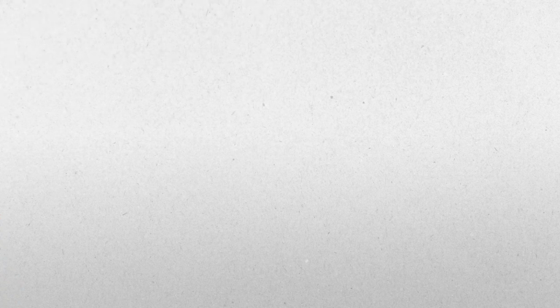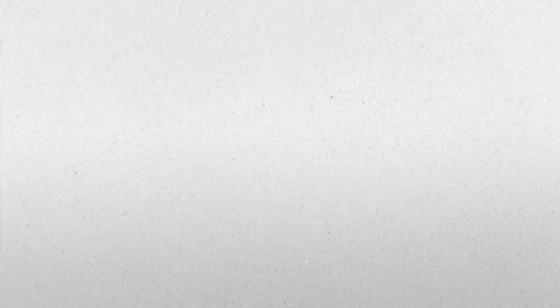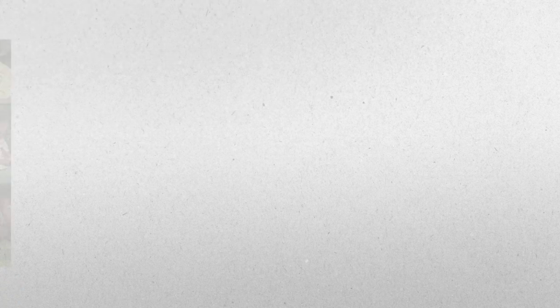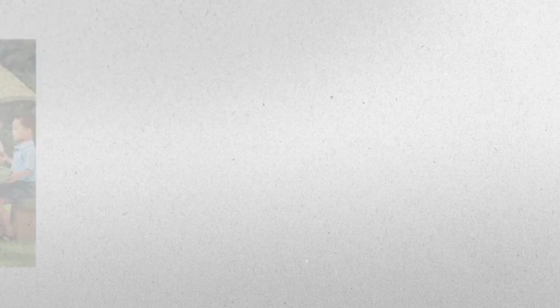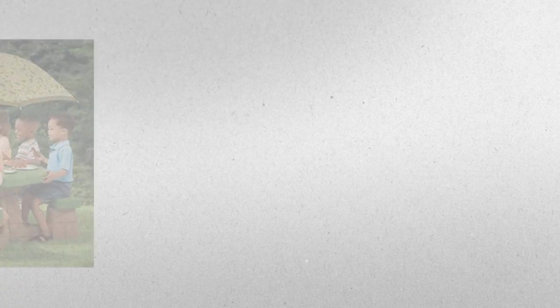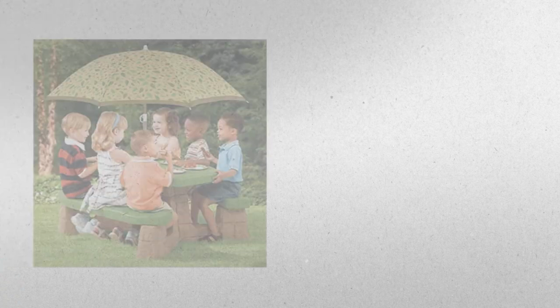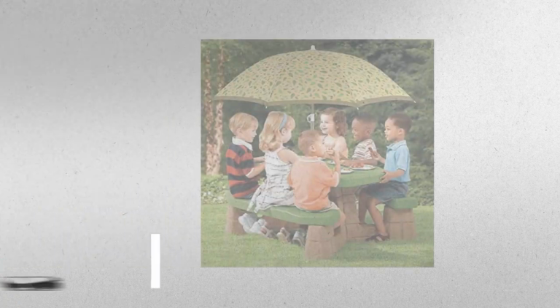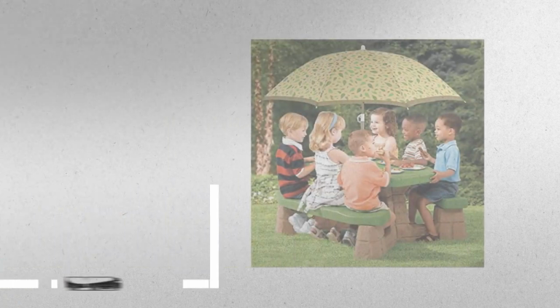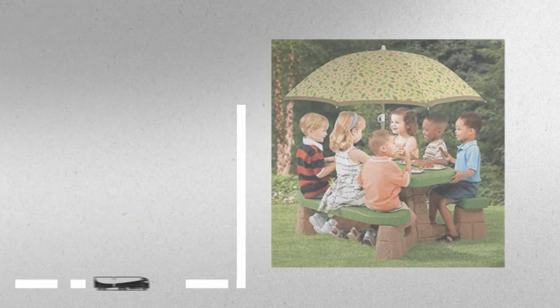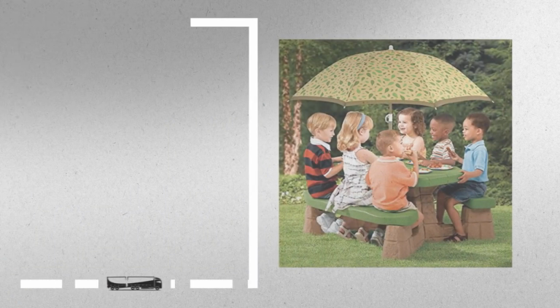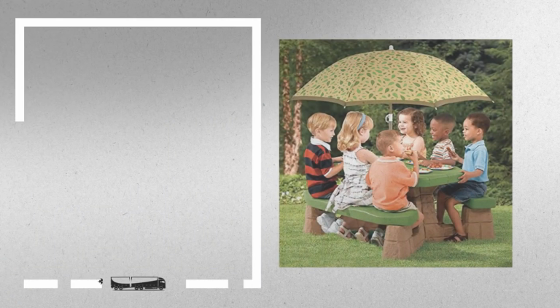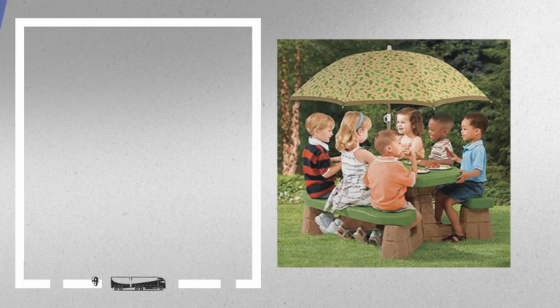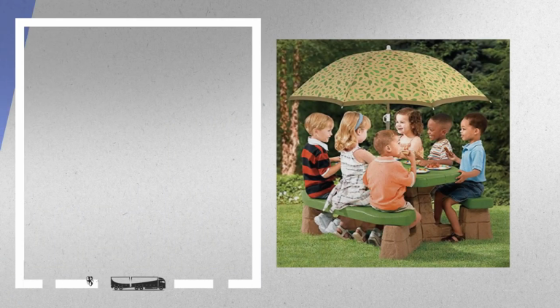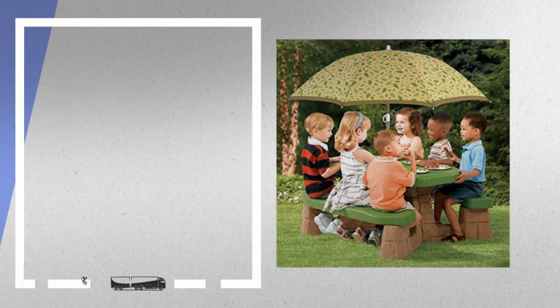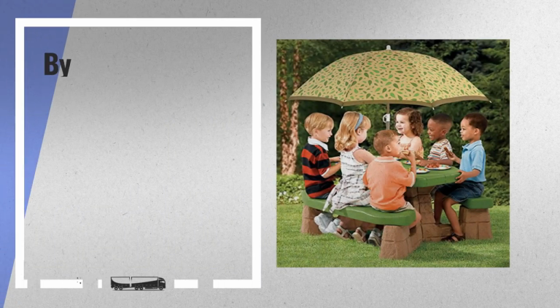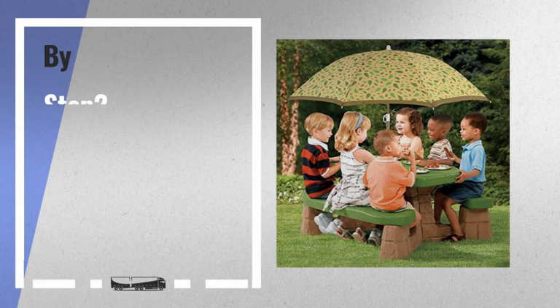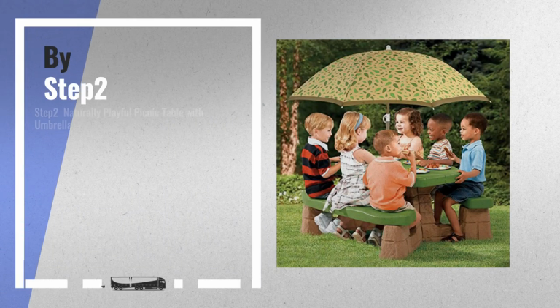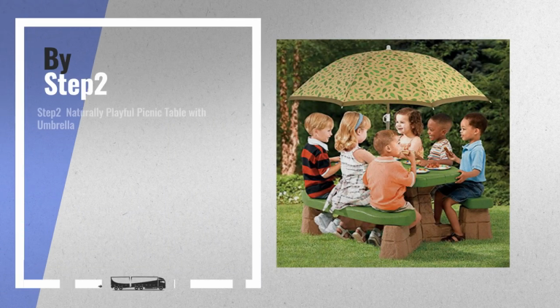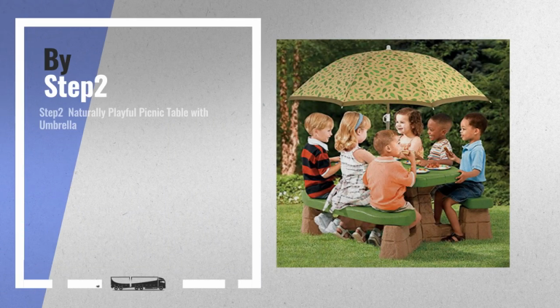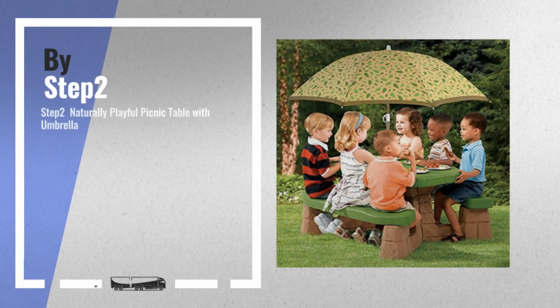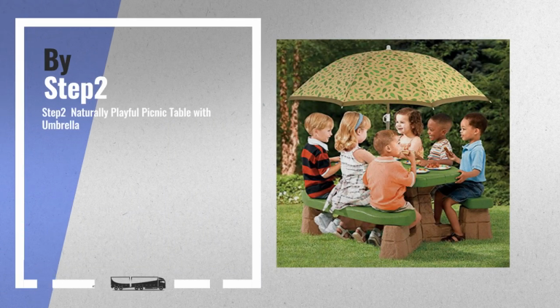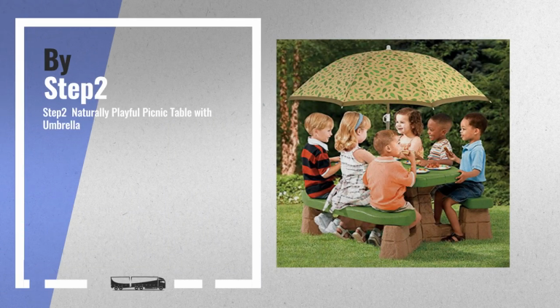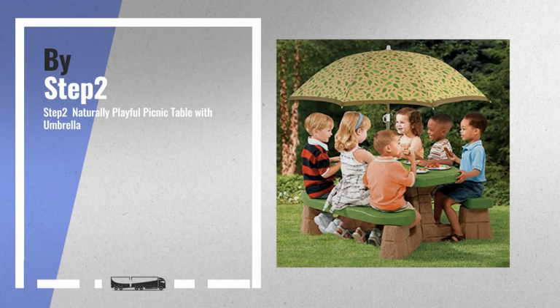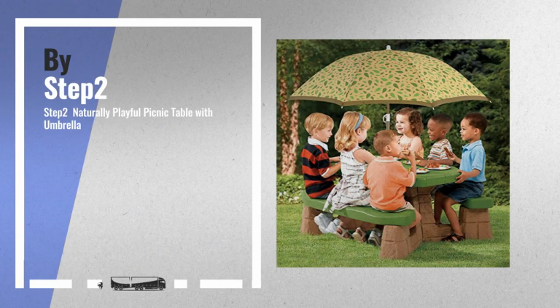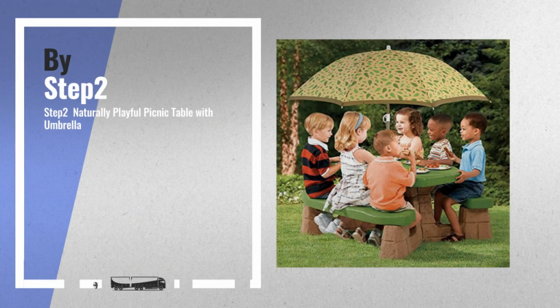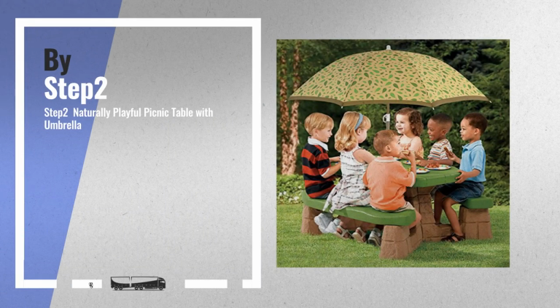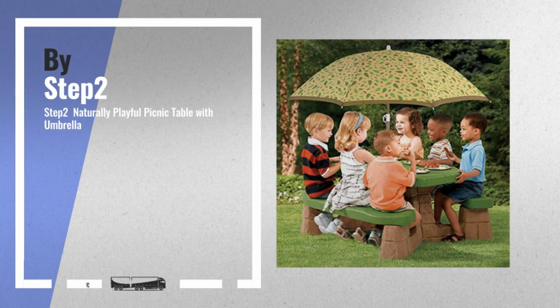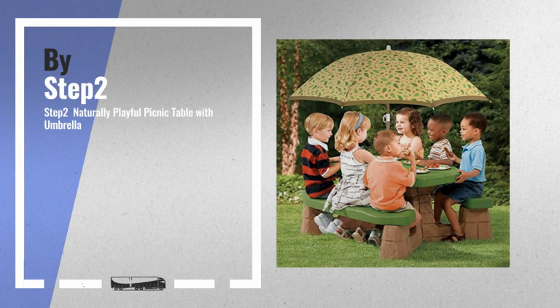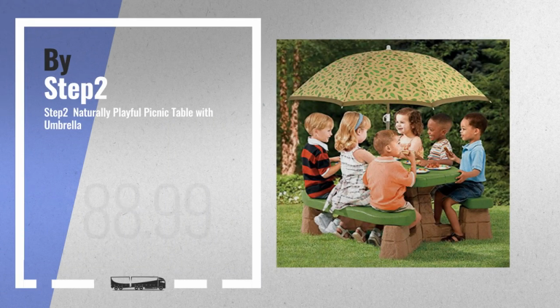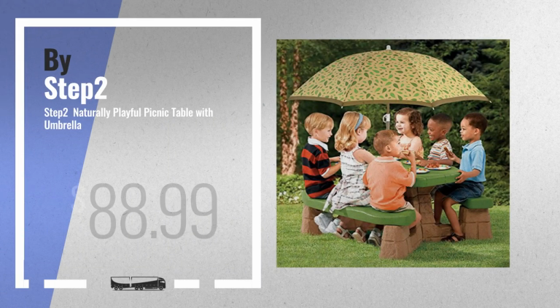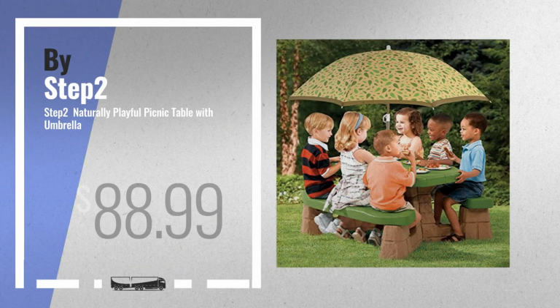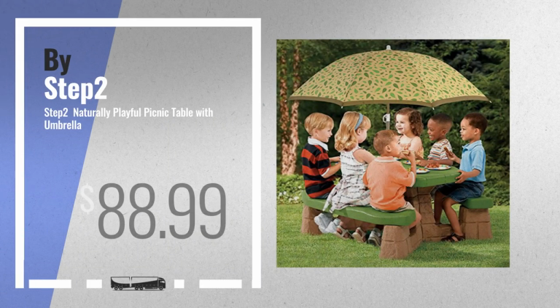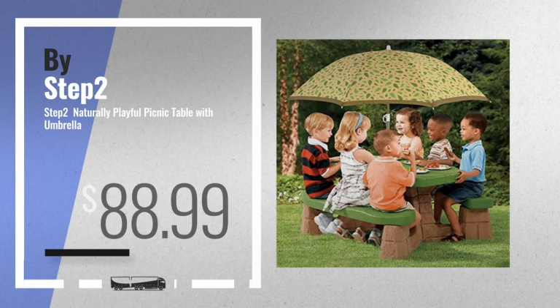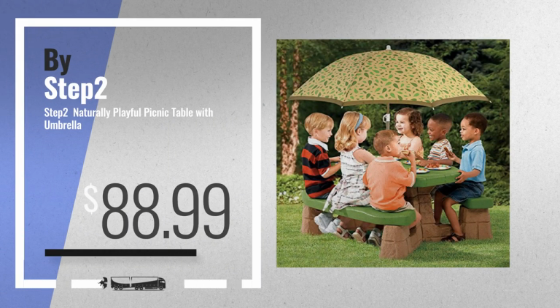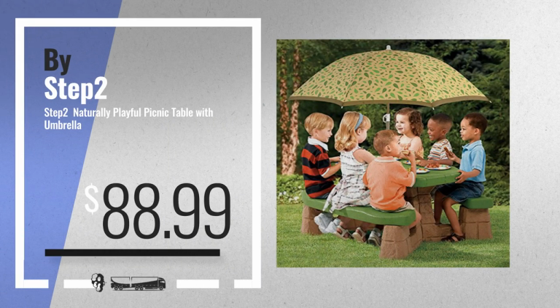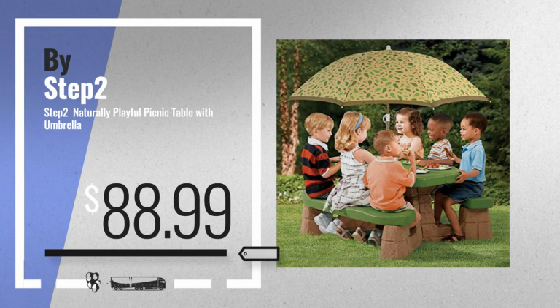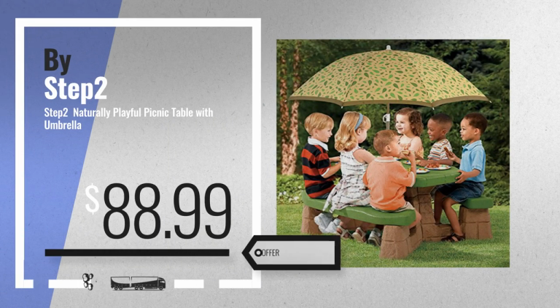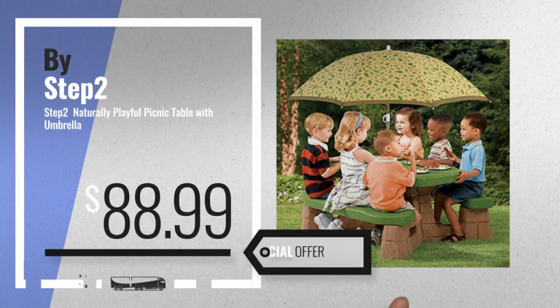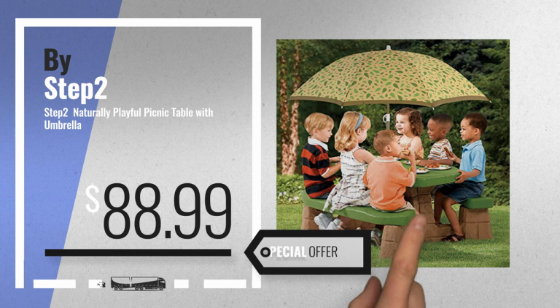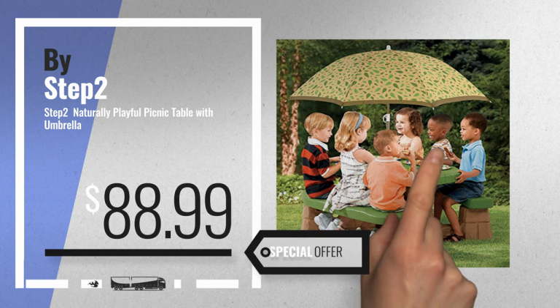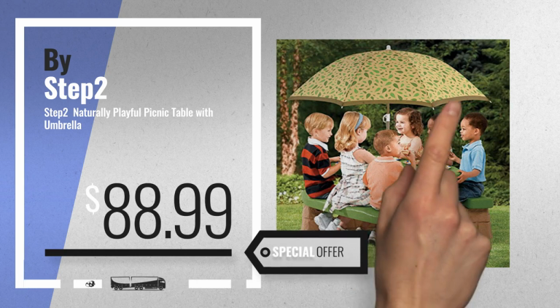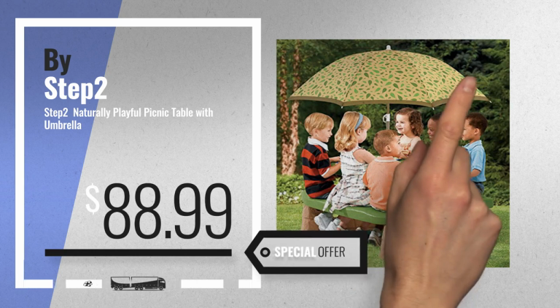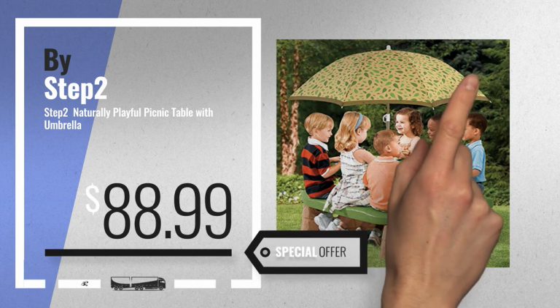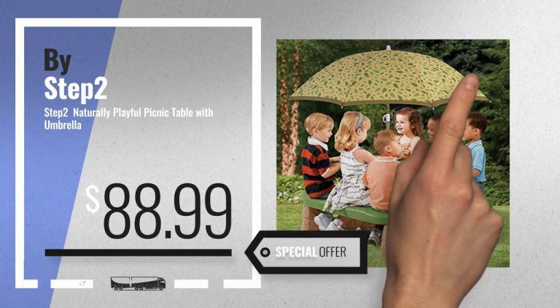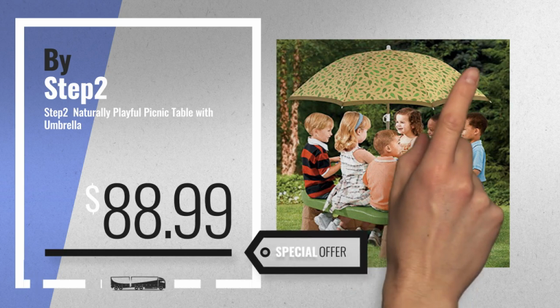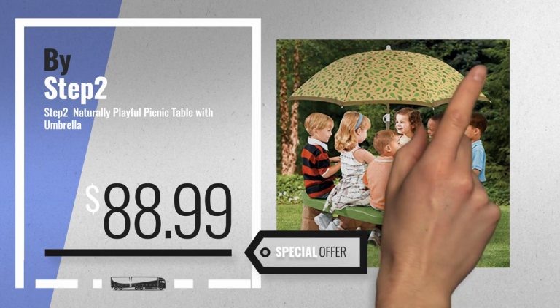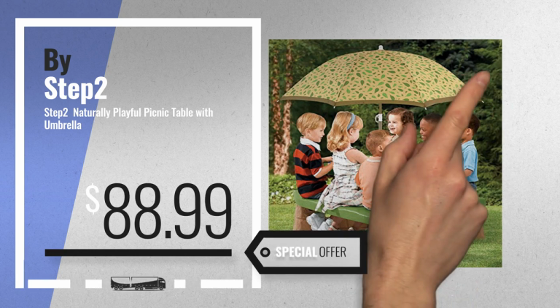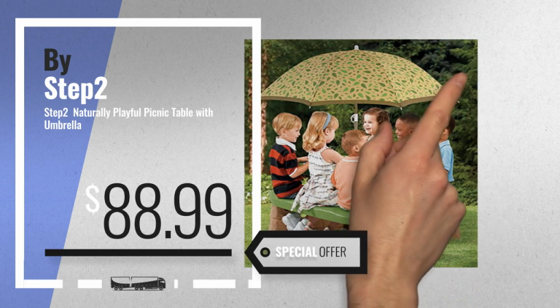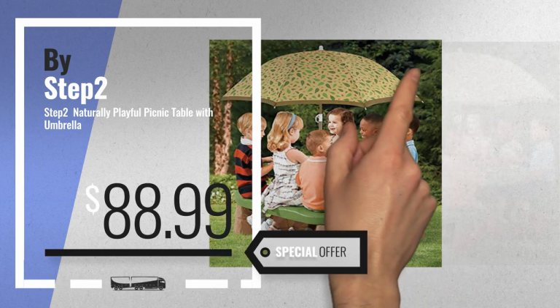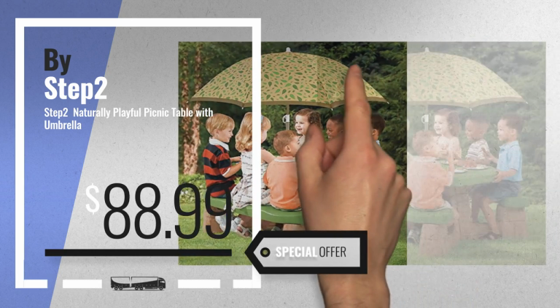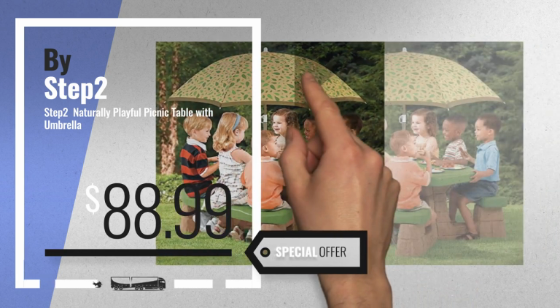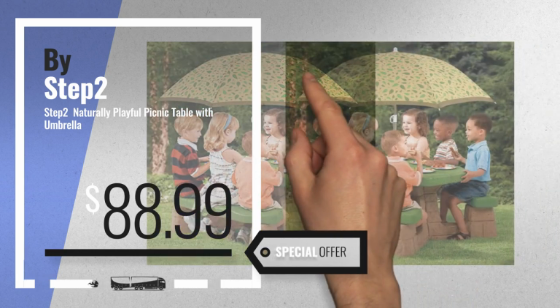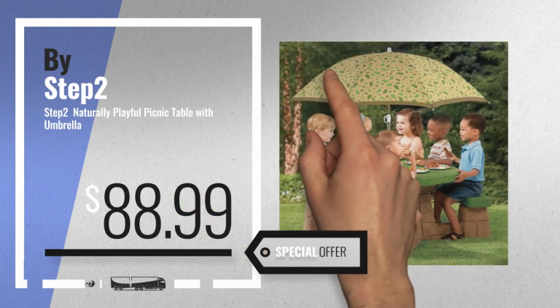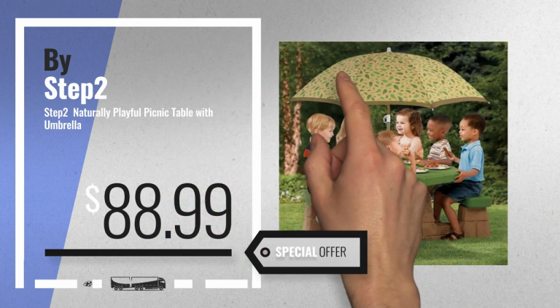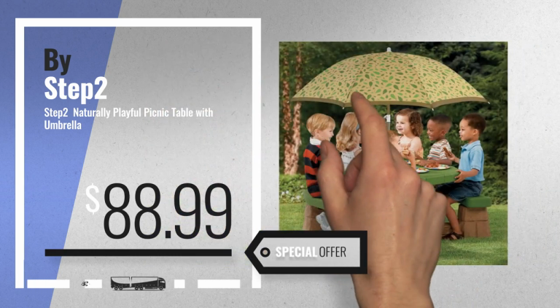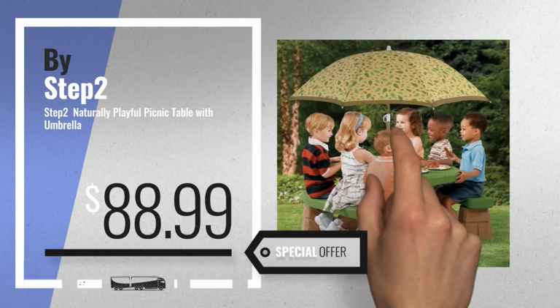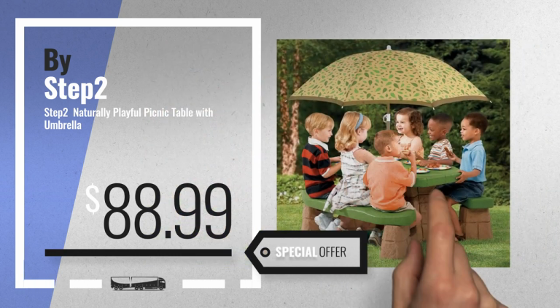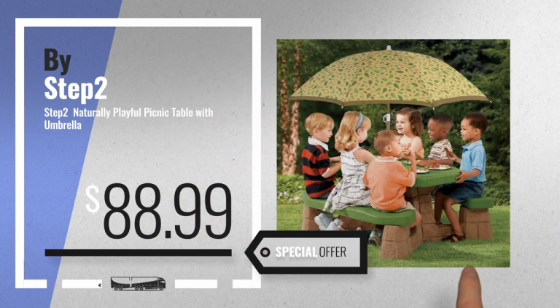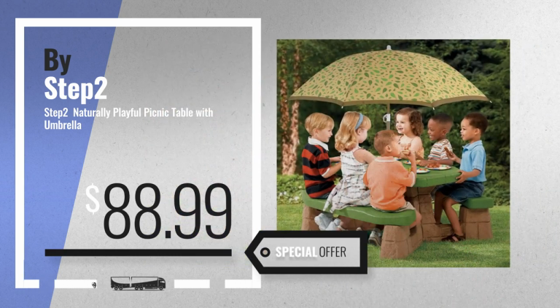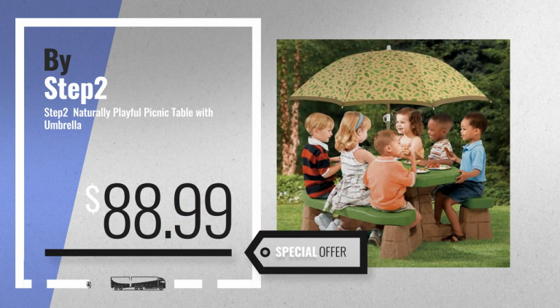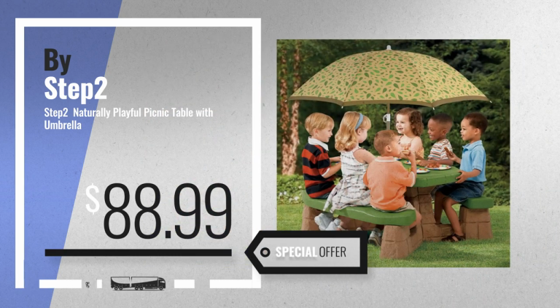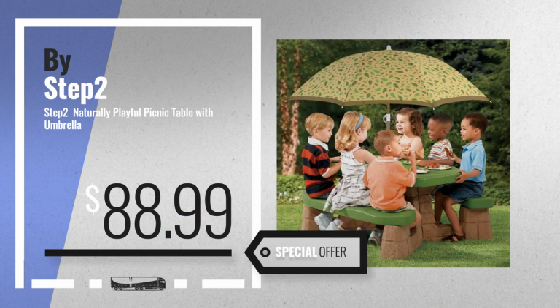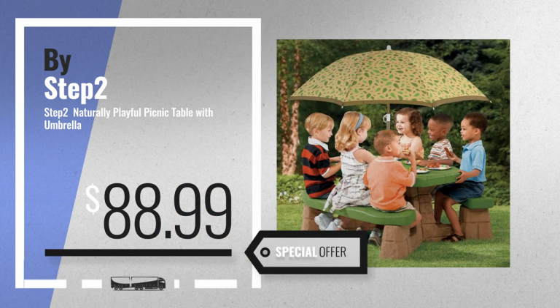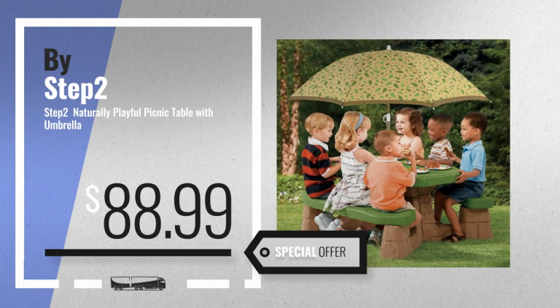Number 4. Buy Step 2. Available now on Amazon only at $88.99.